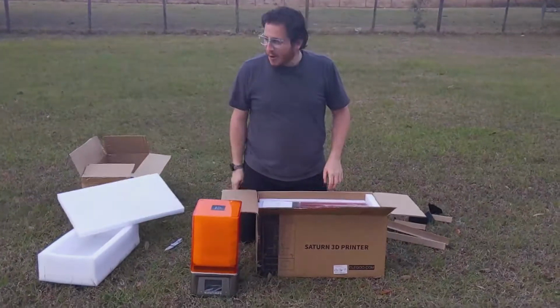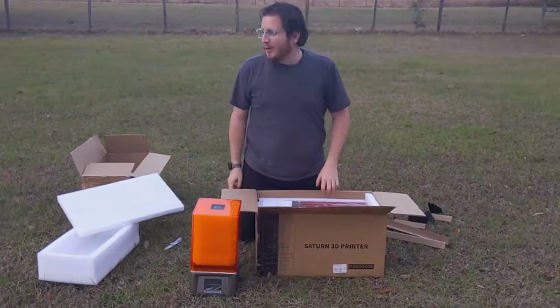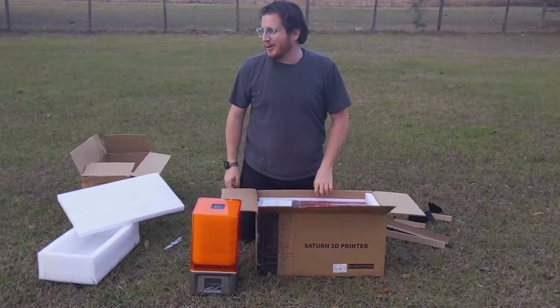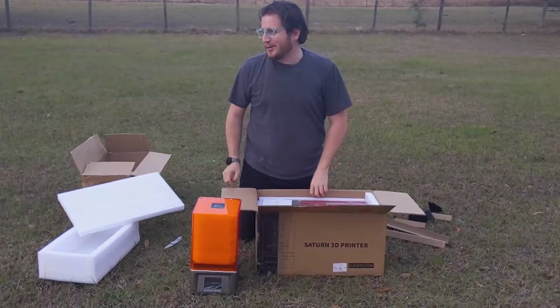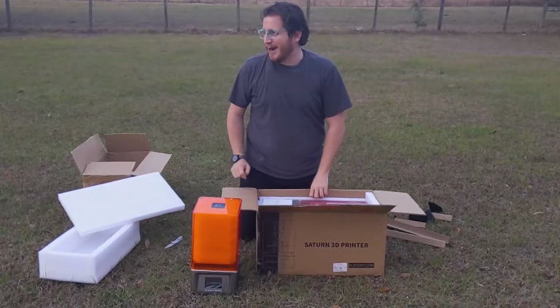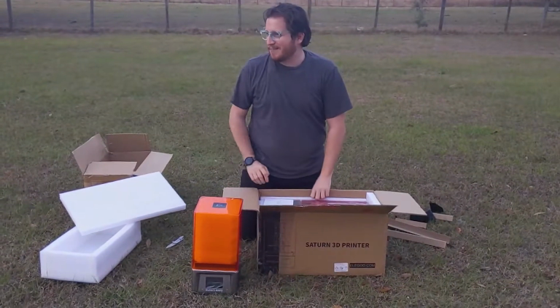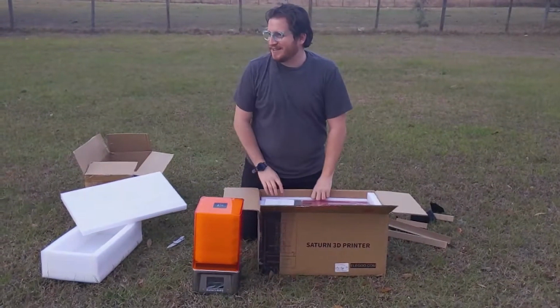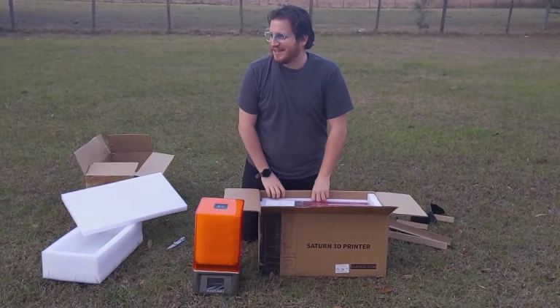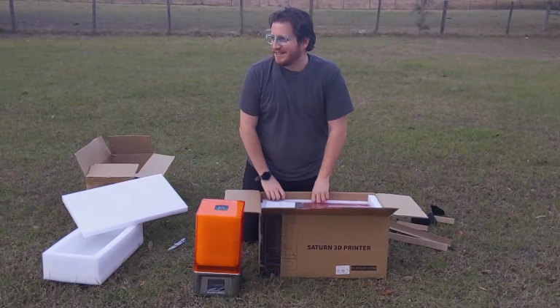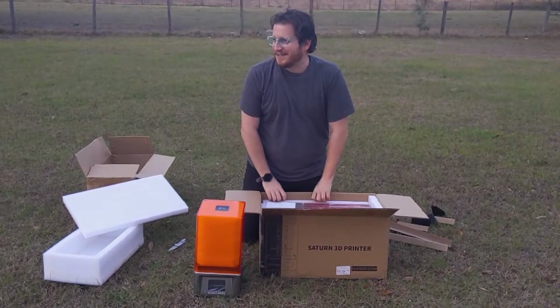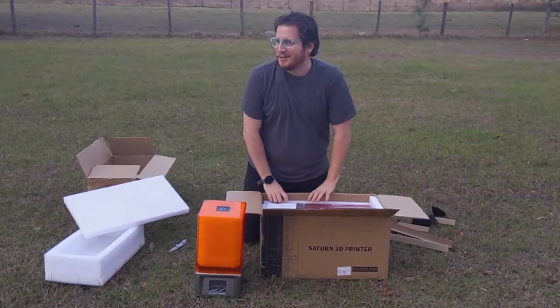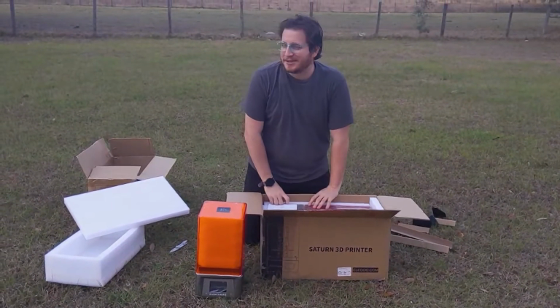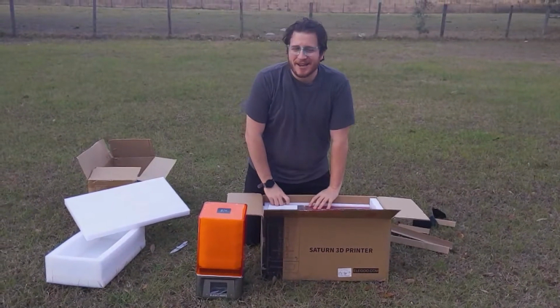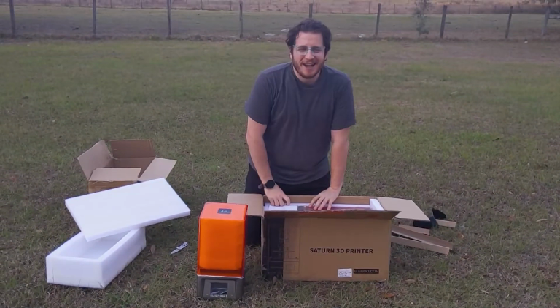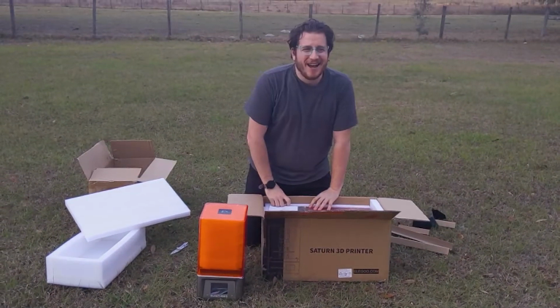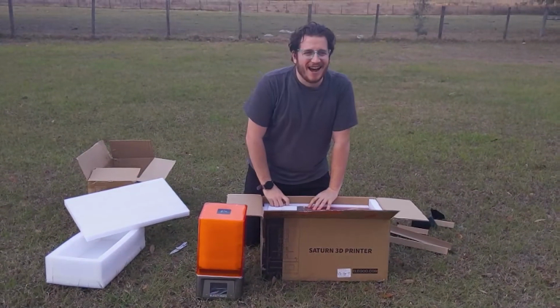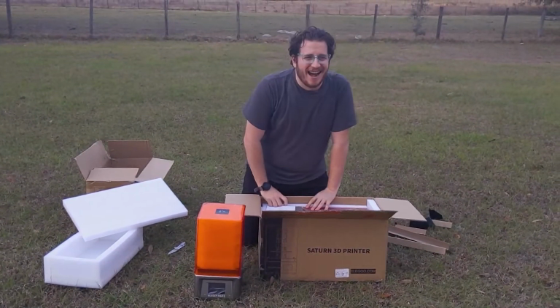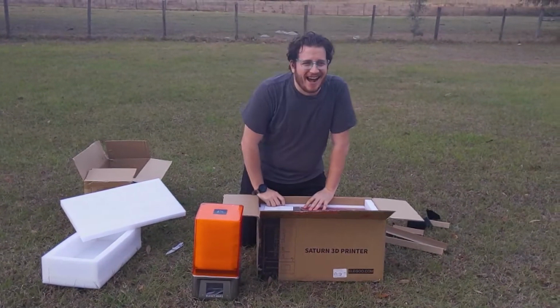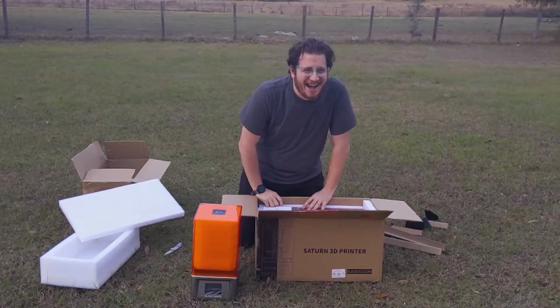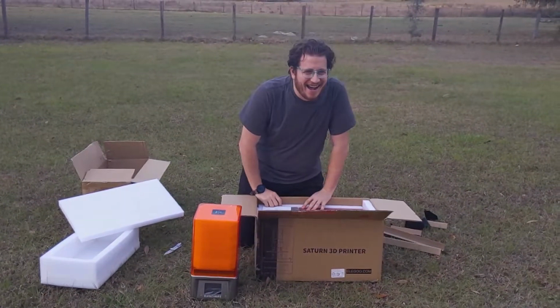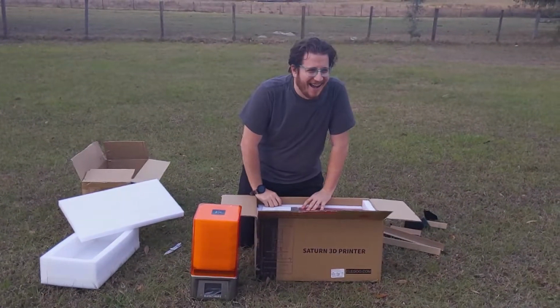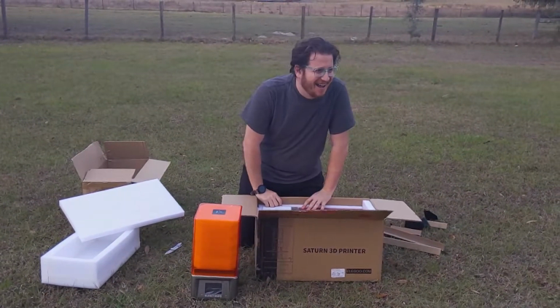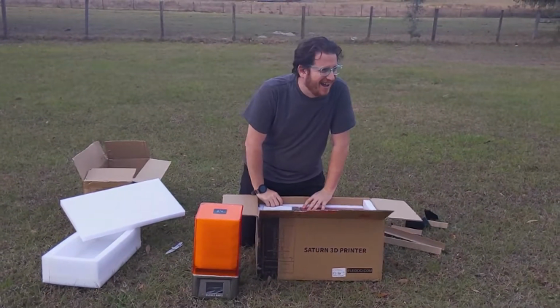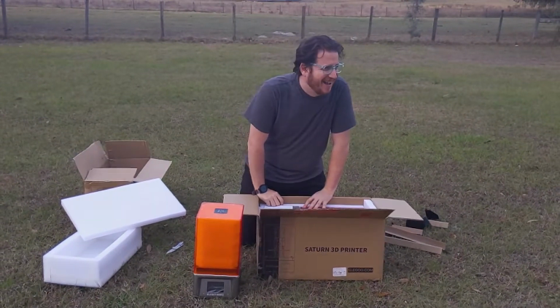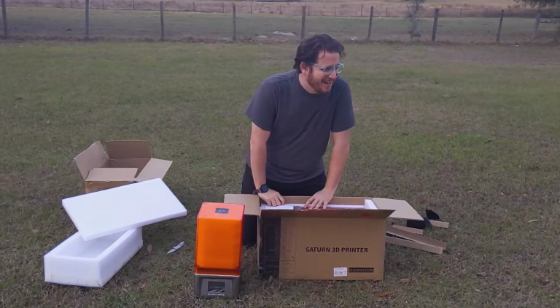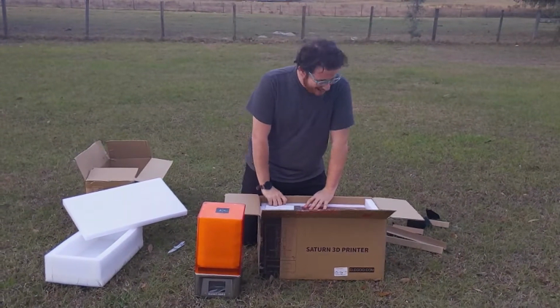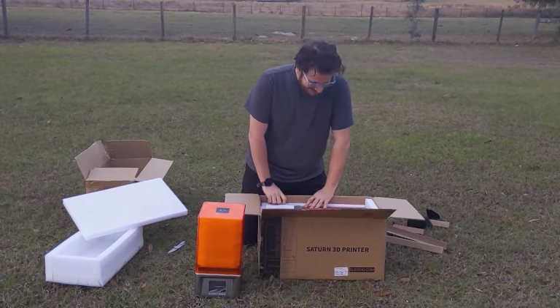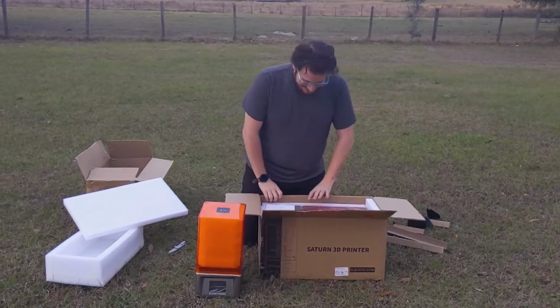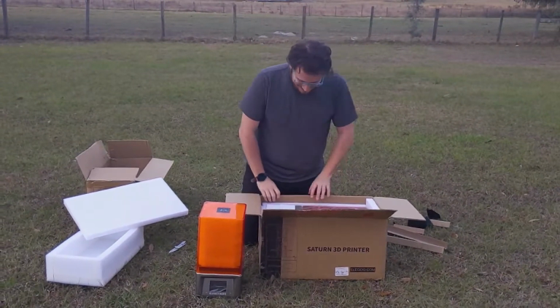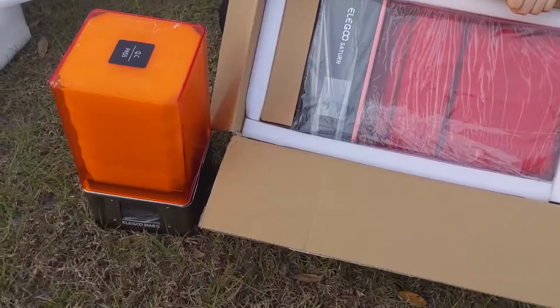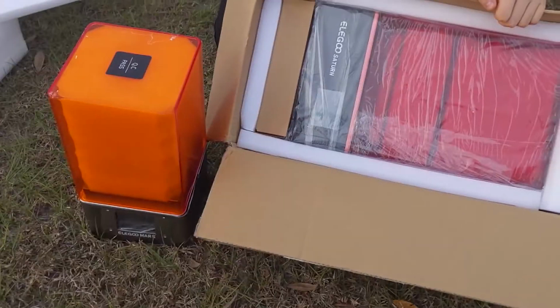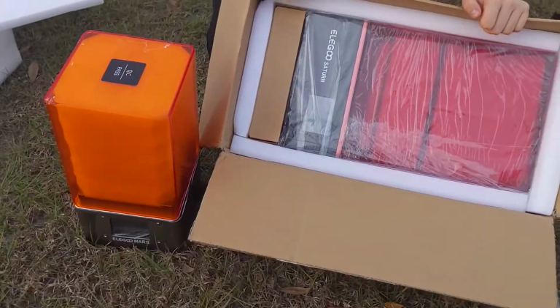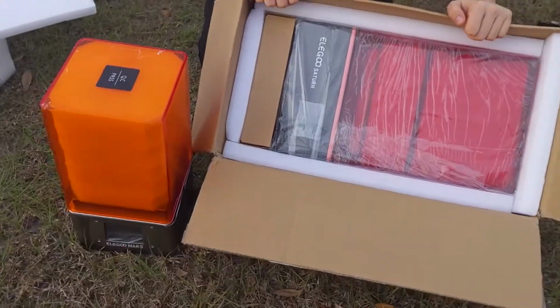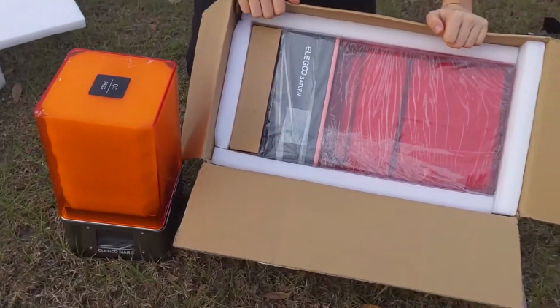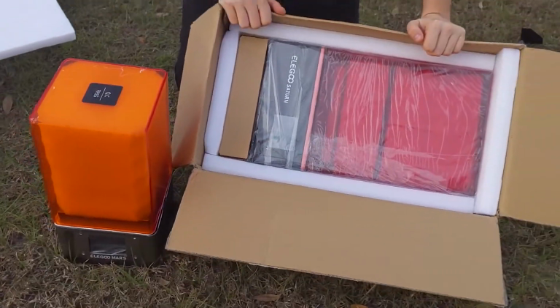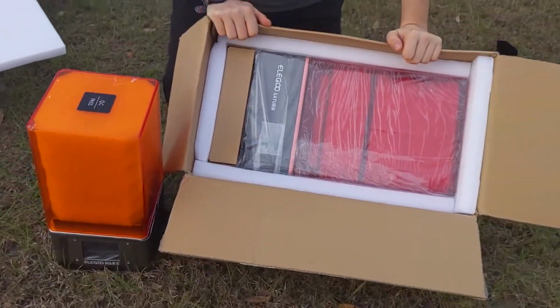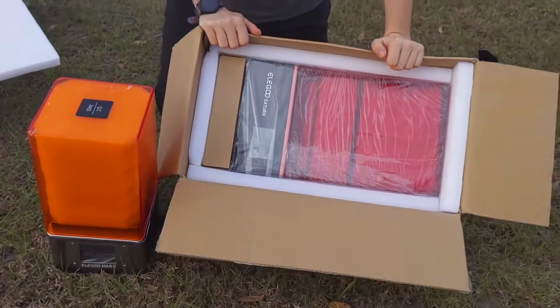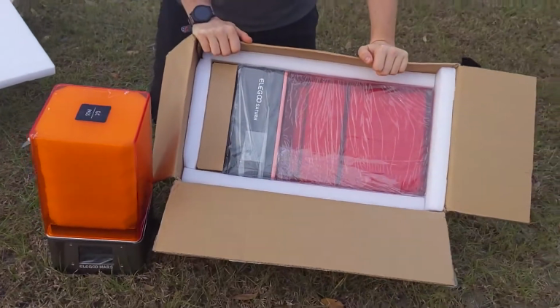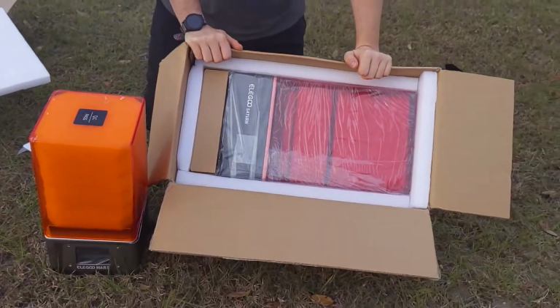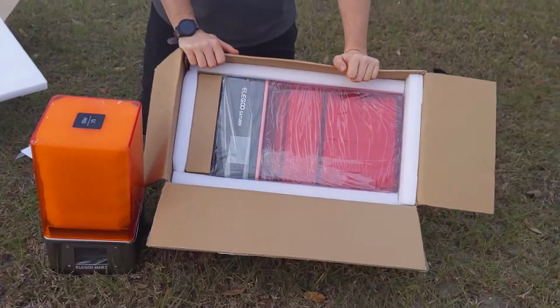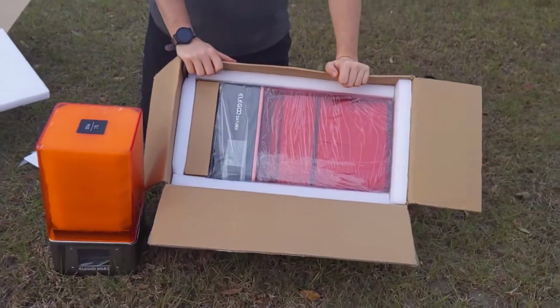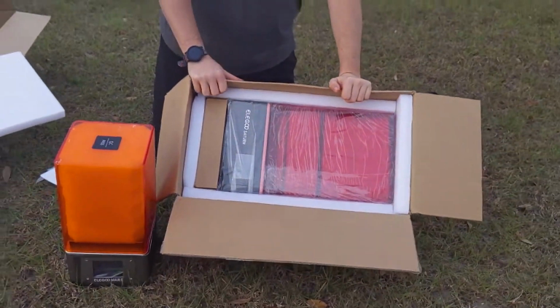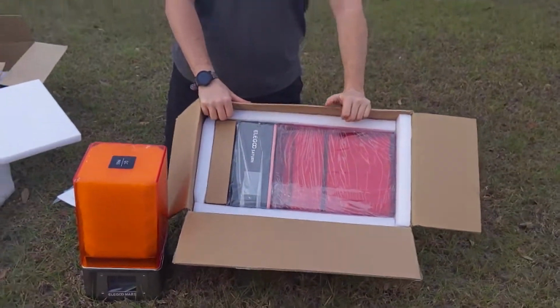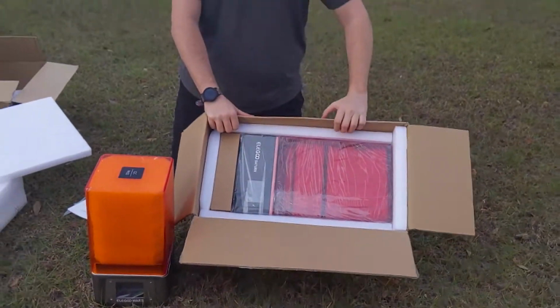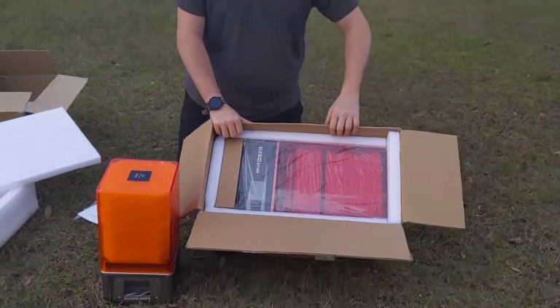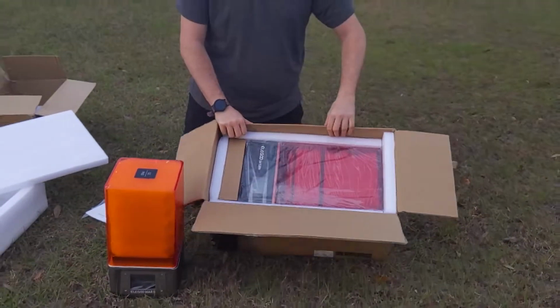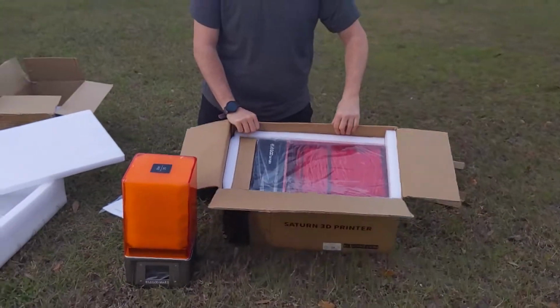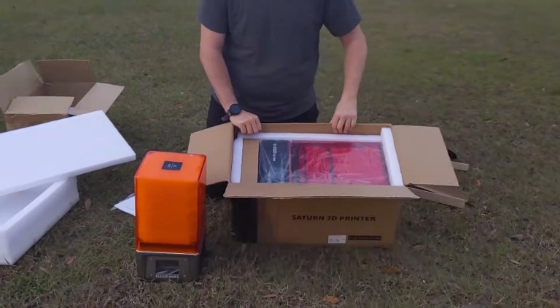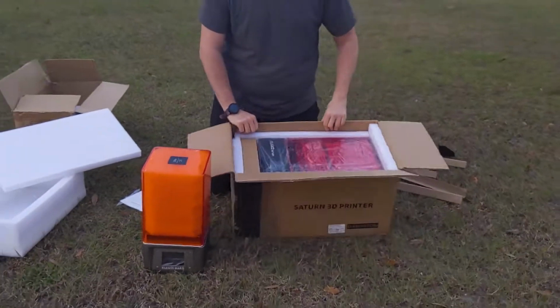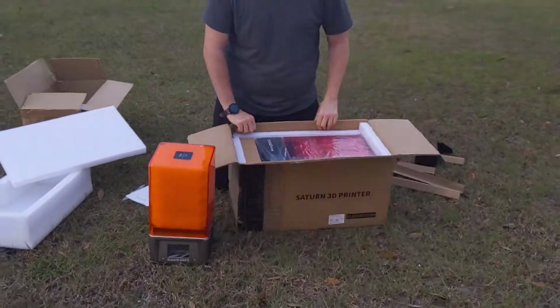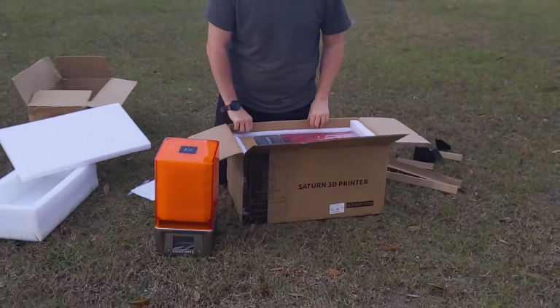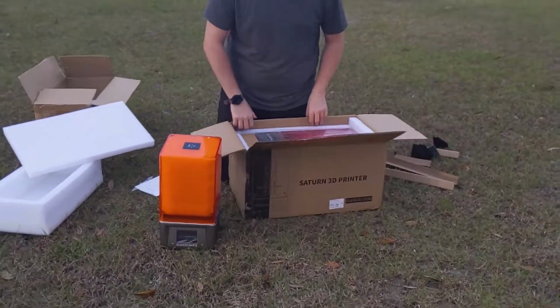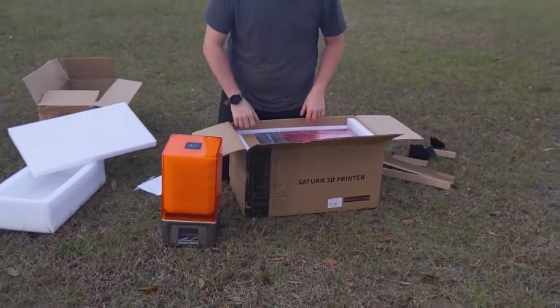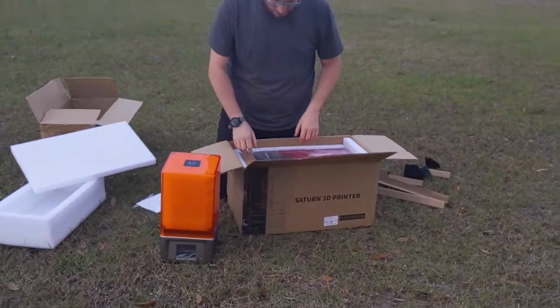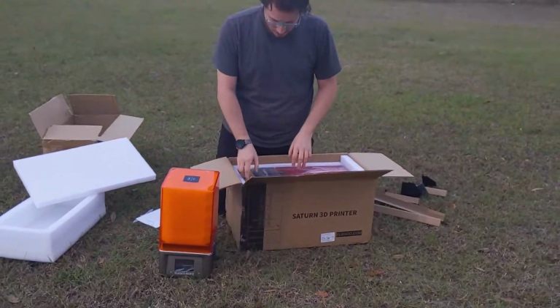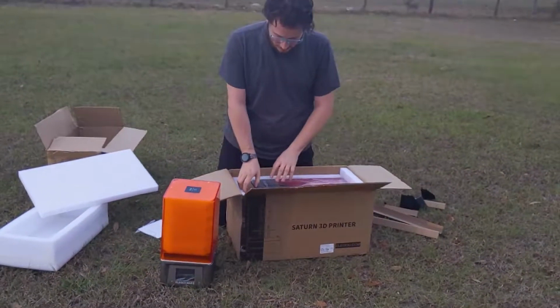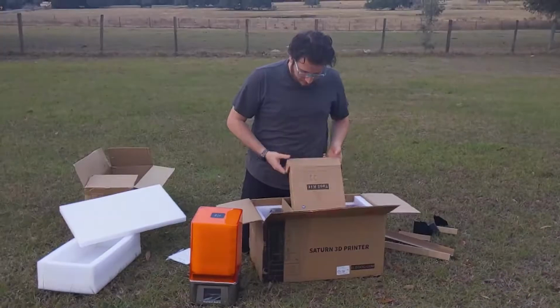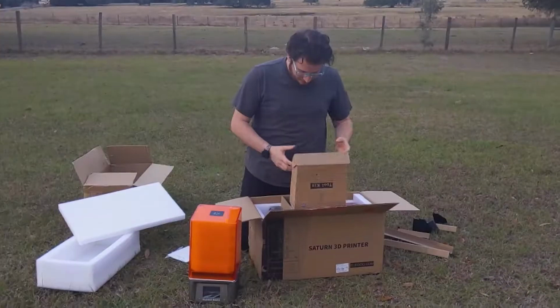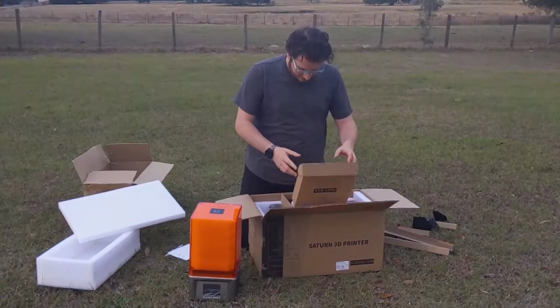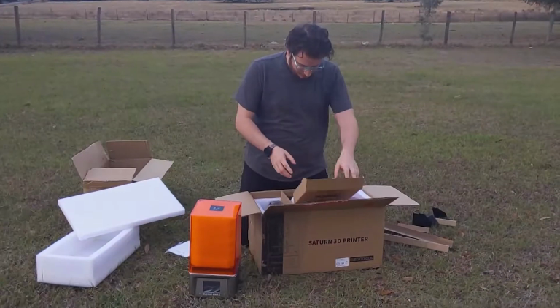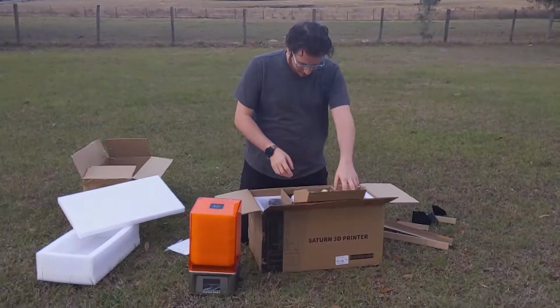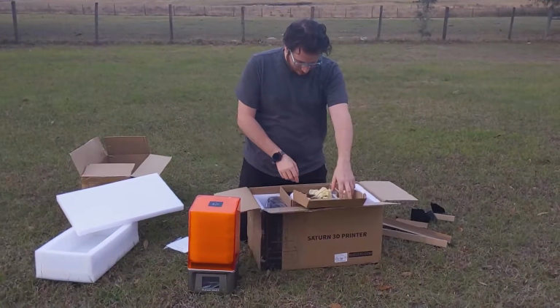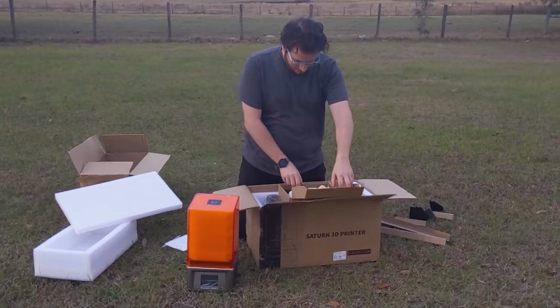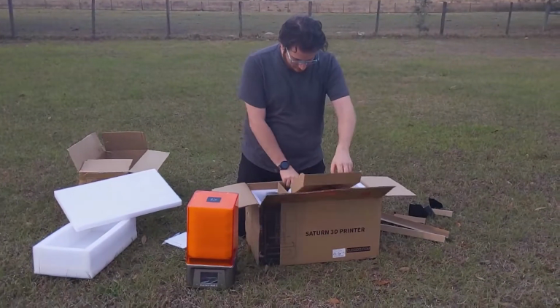Holy crap, this thing is huge. We're going to get it out of the box and show you some more. Let's see what's in here.